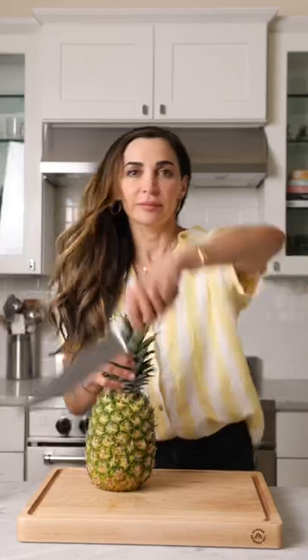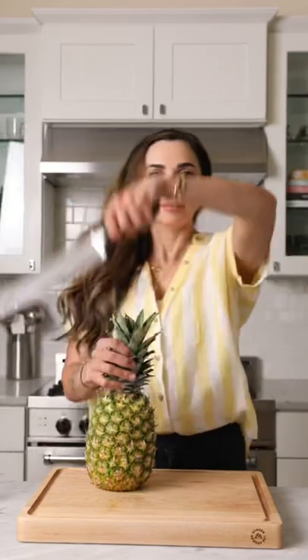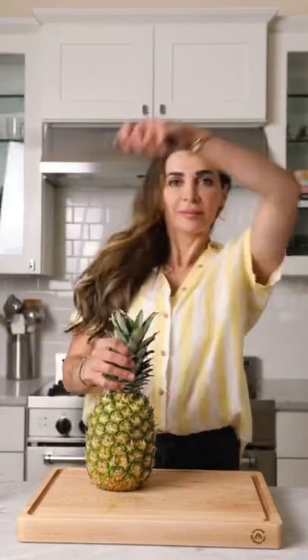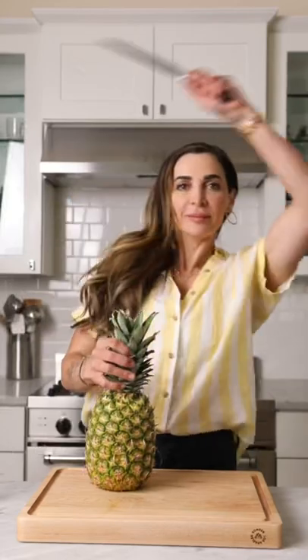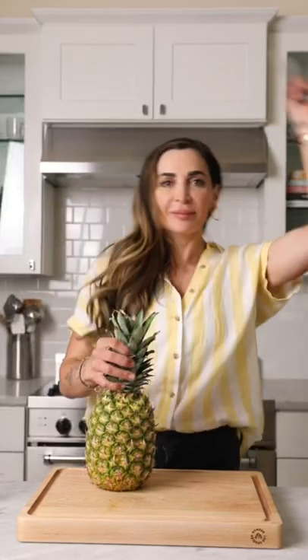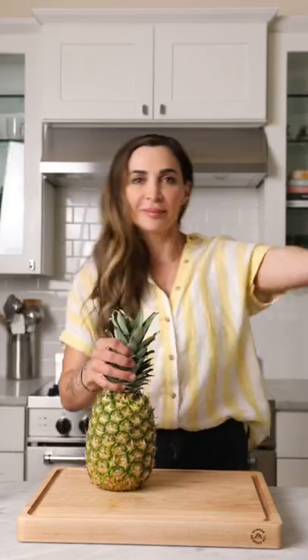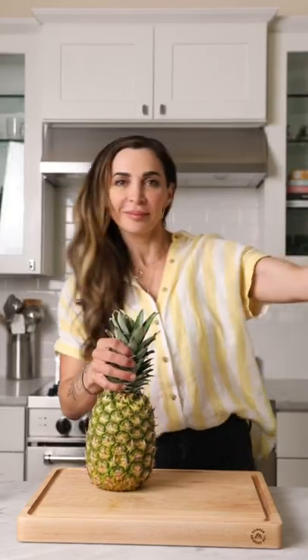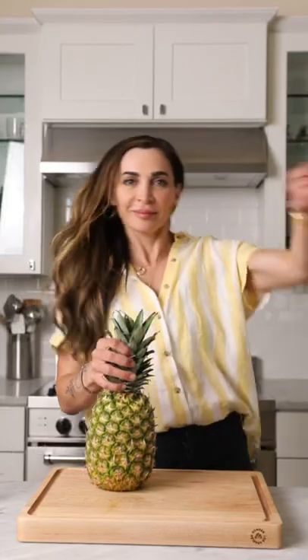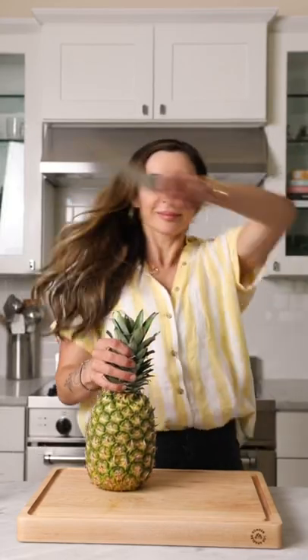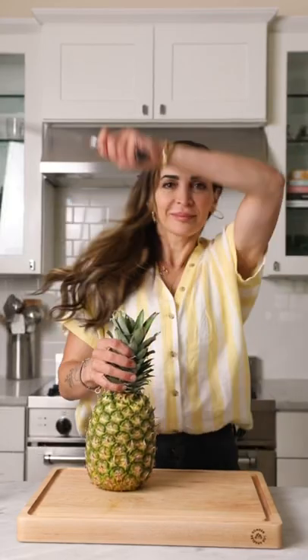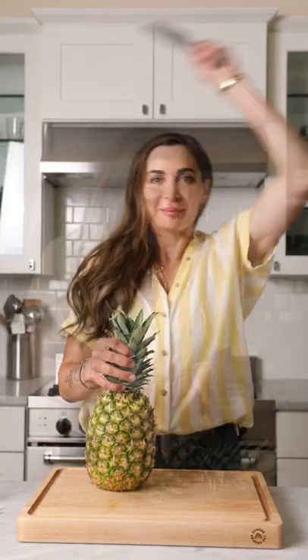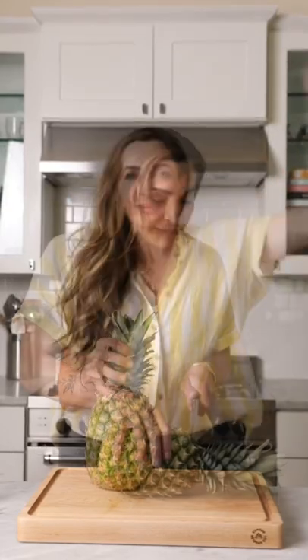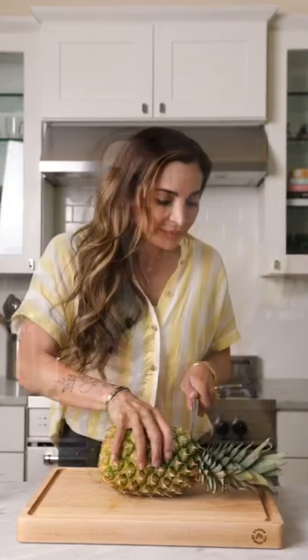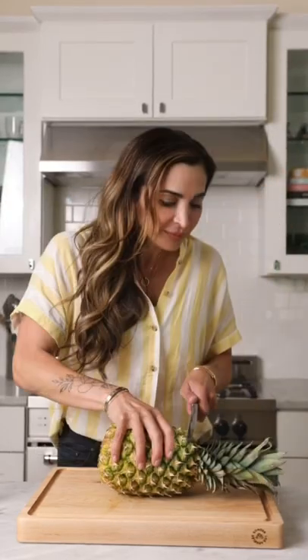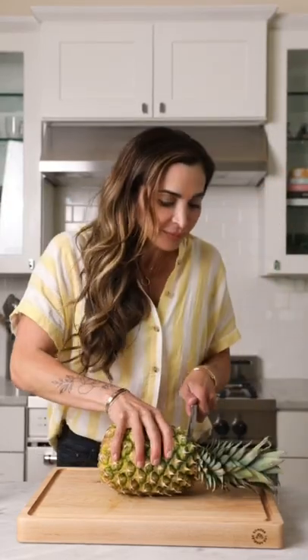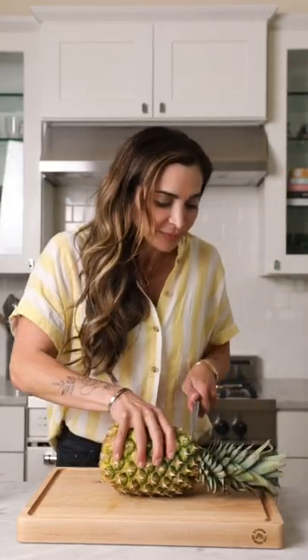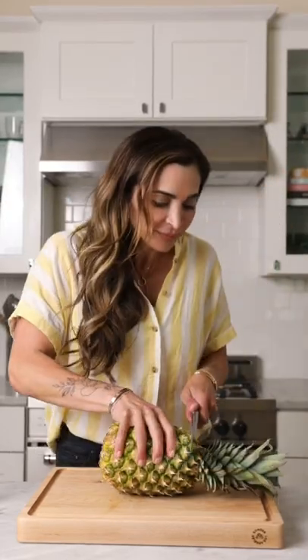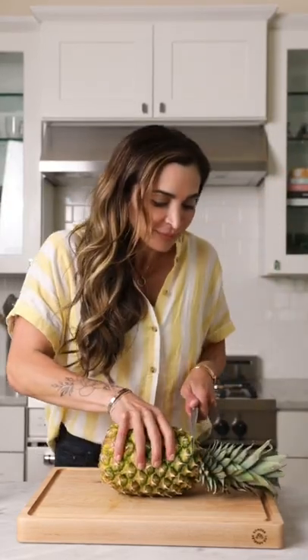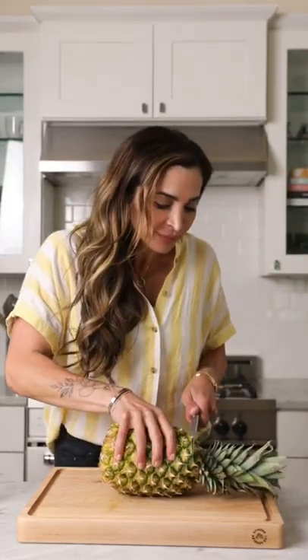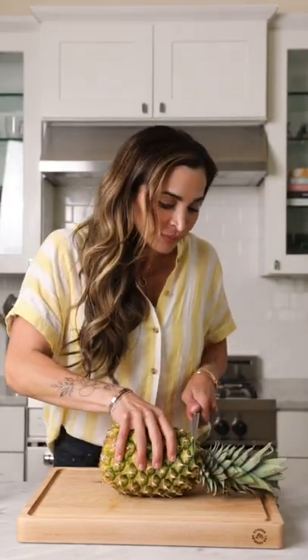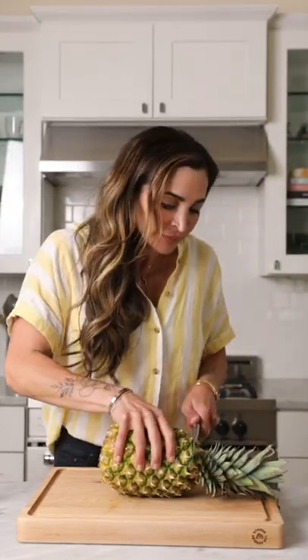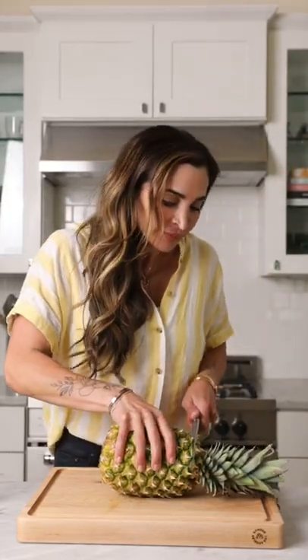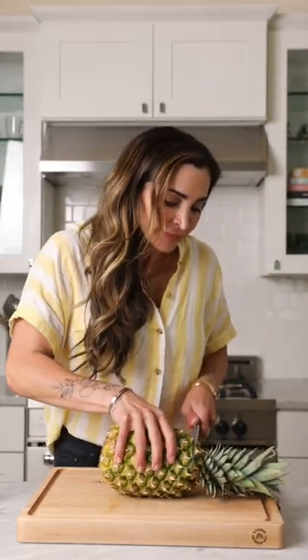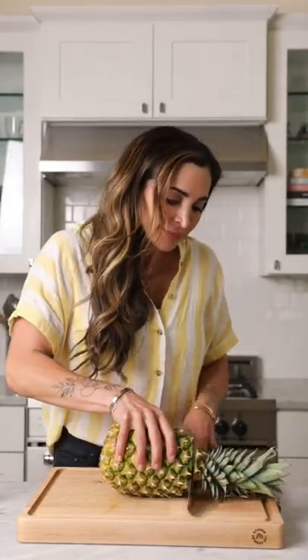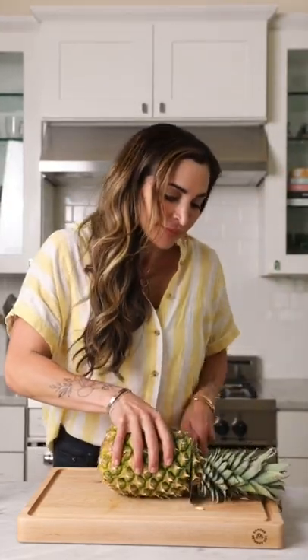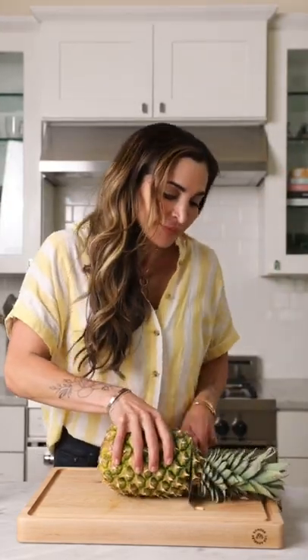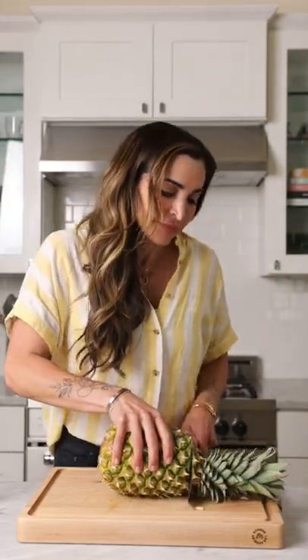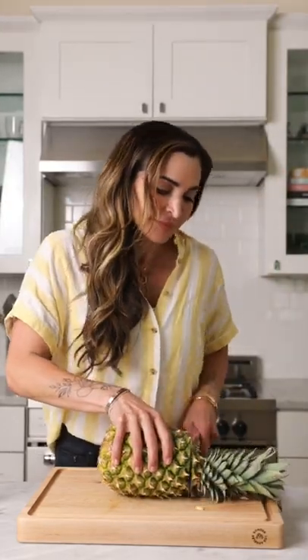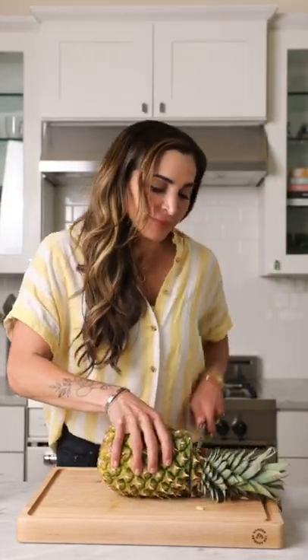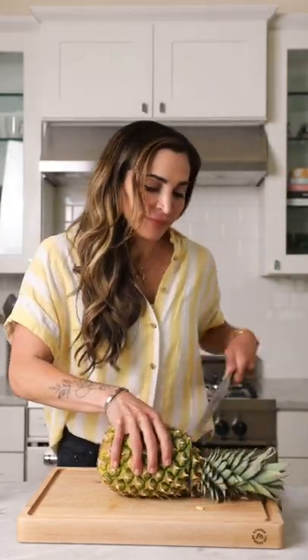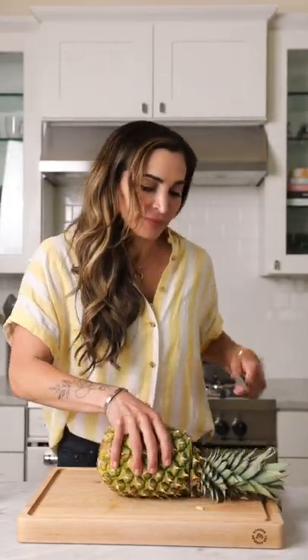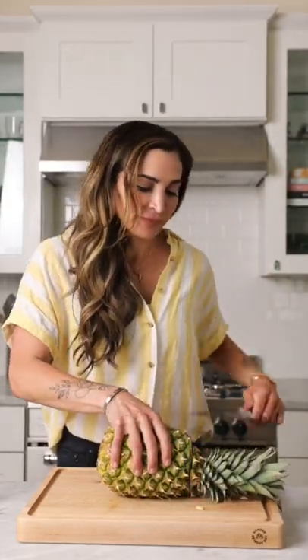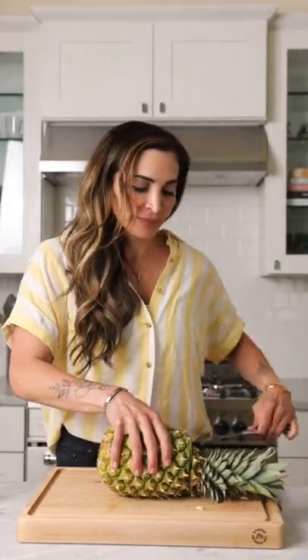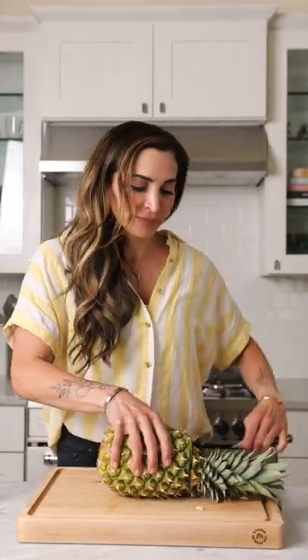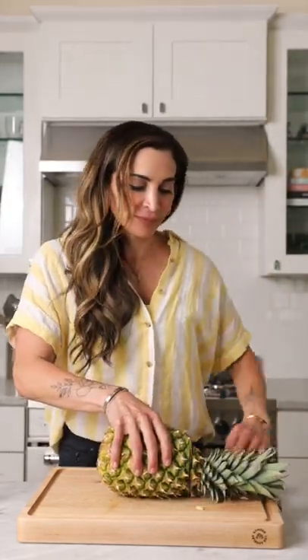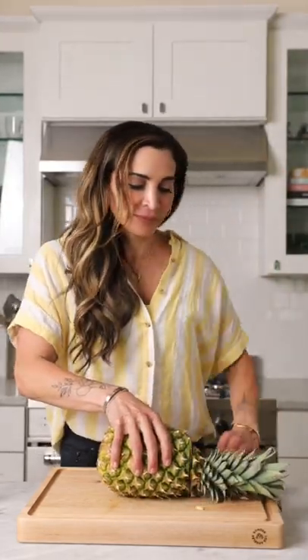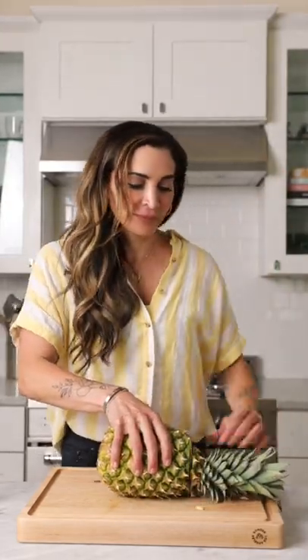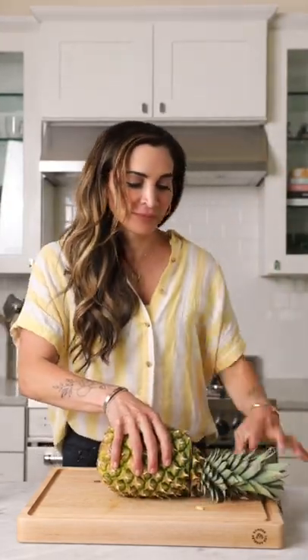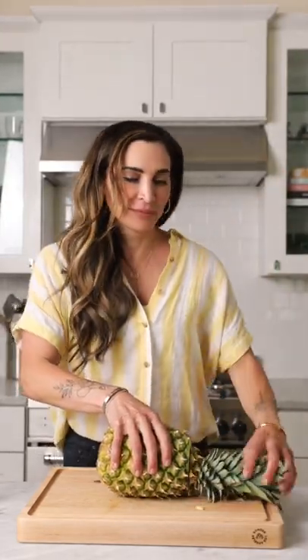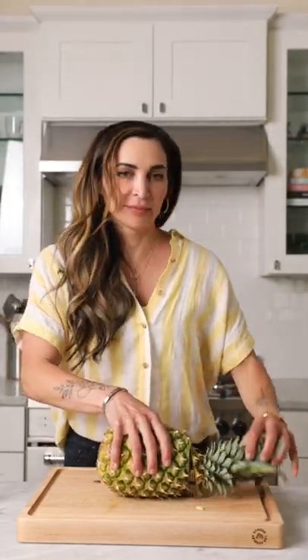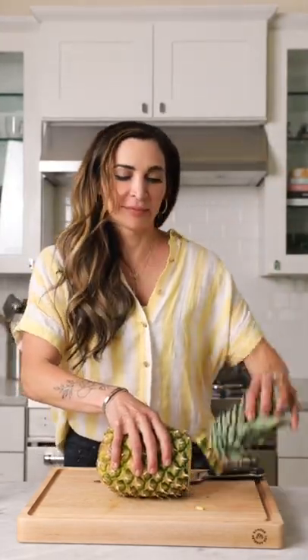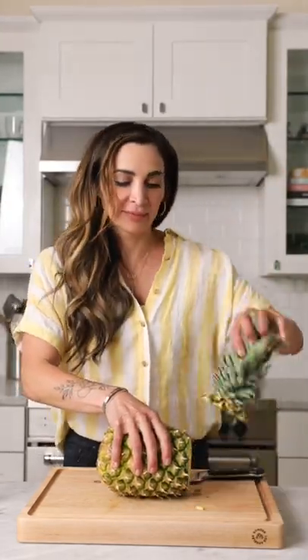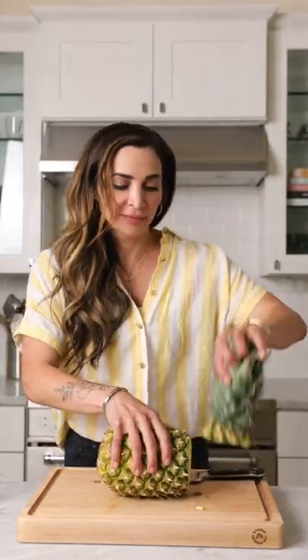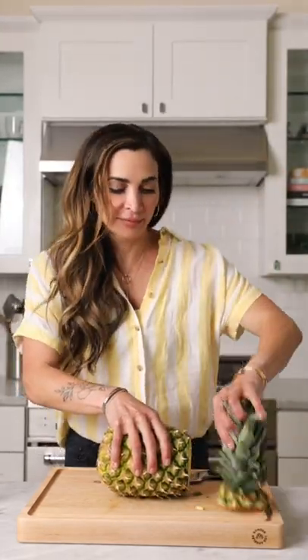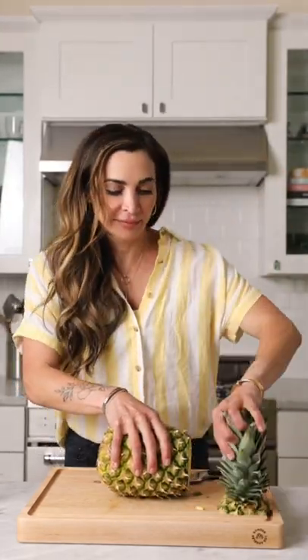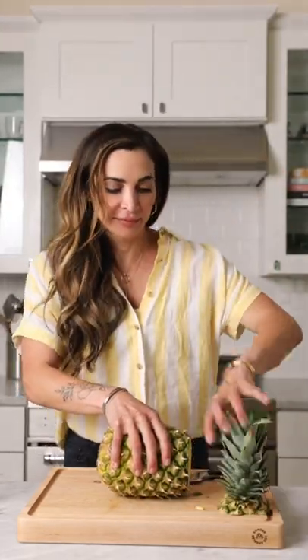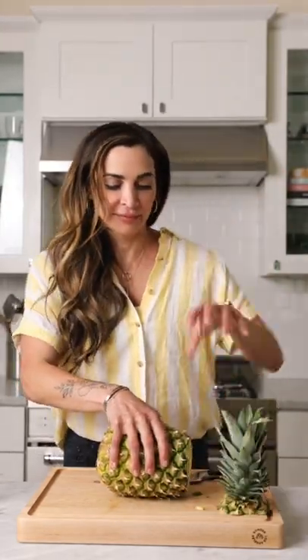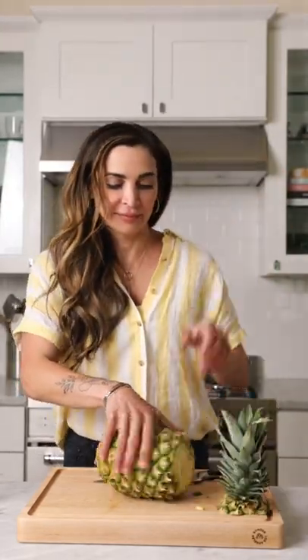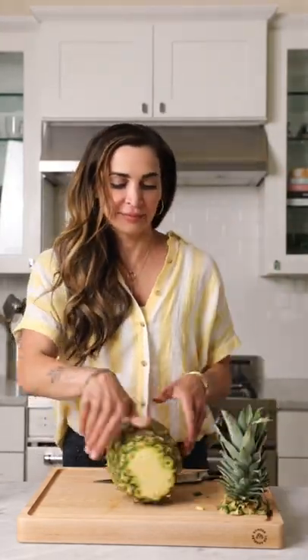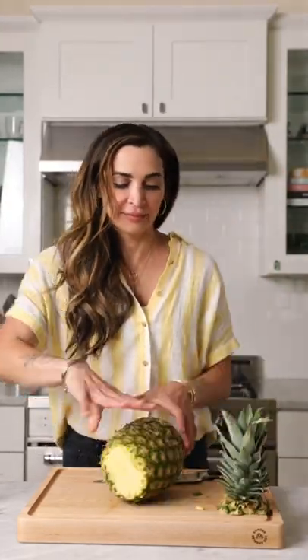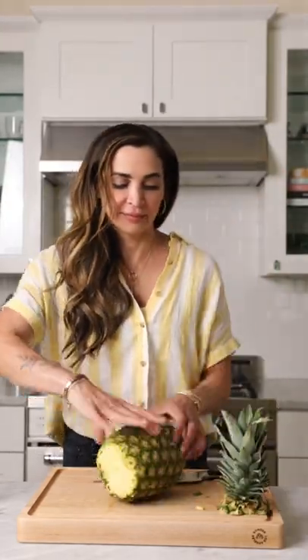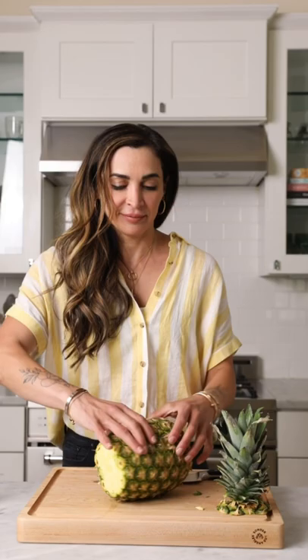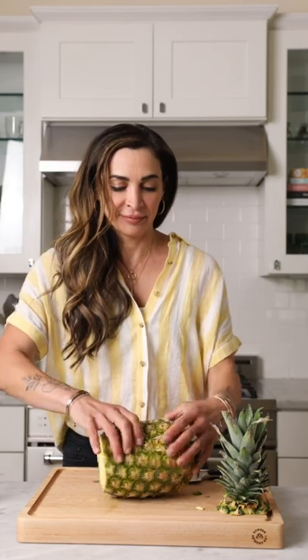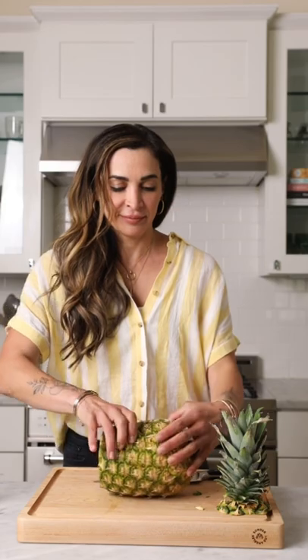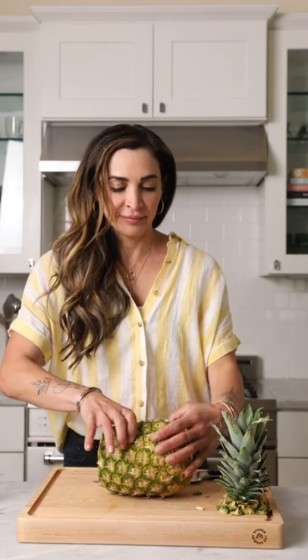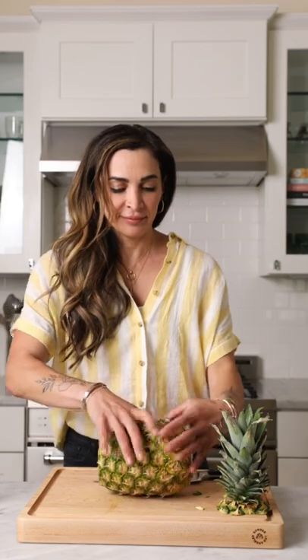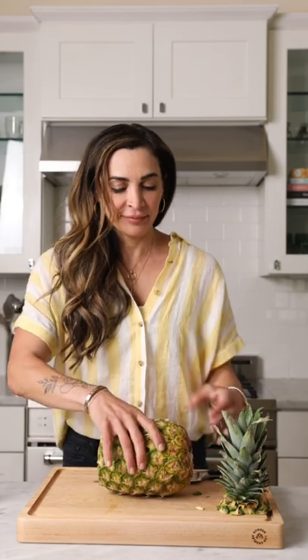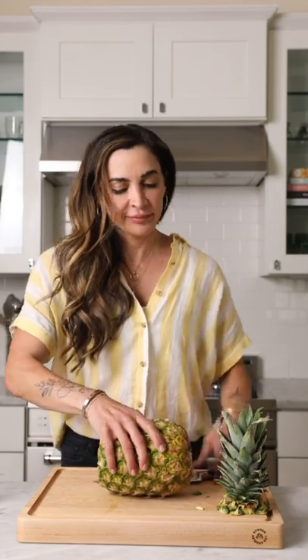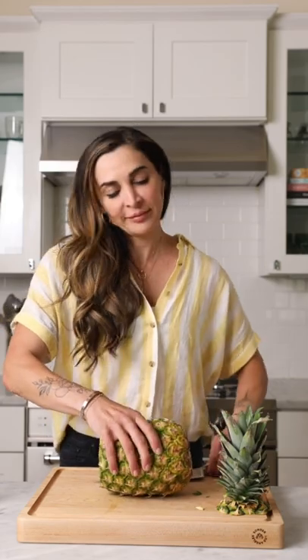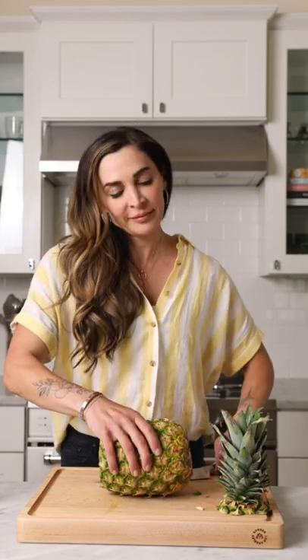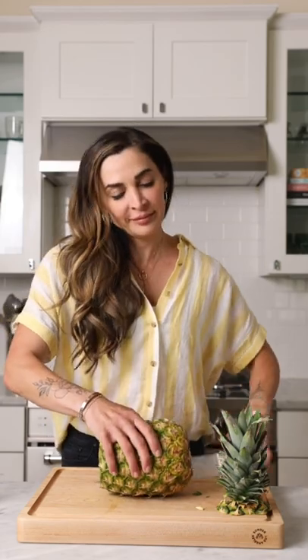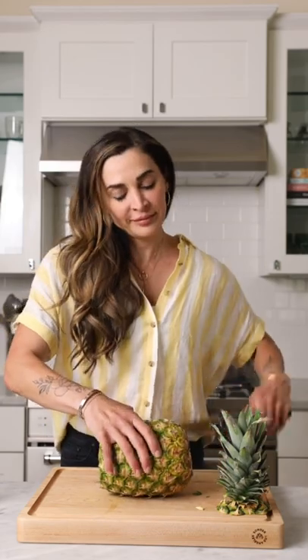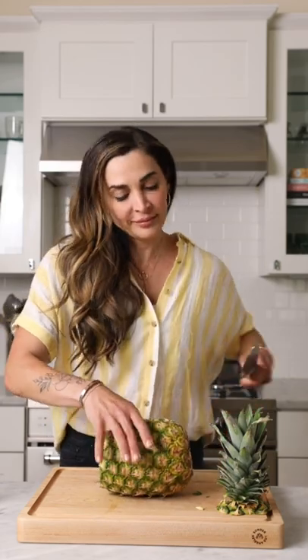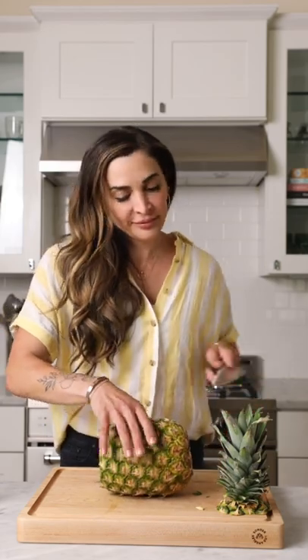I think we can all agree that there are a million ways you can cut open a pineapple, but I'm going to show you one of my favorite ways because it's easy, and easy is where it's at.